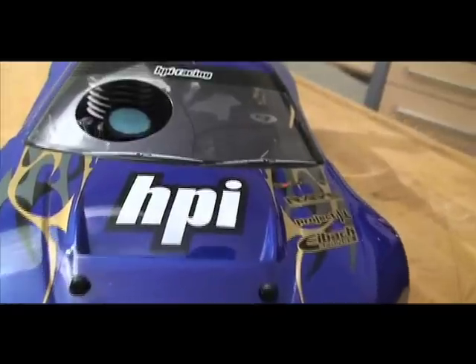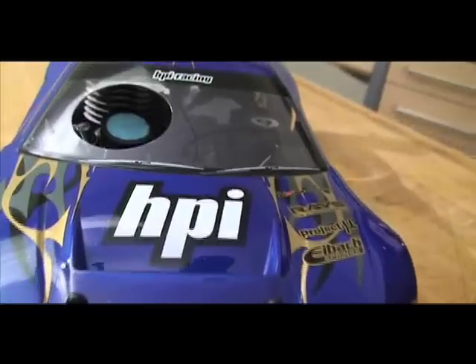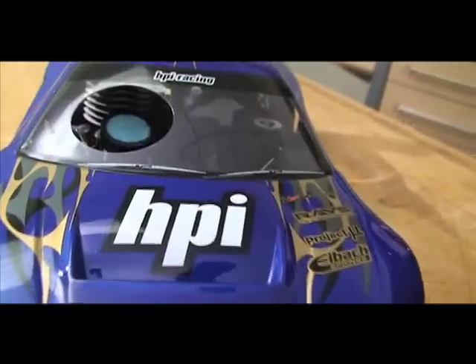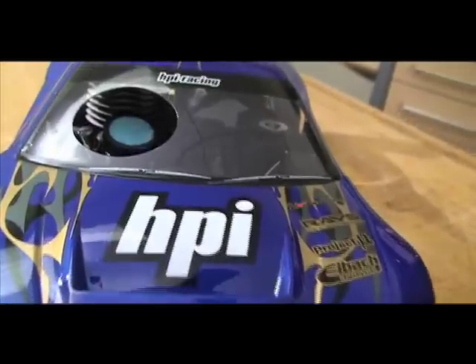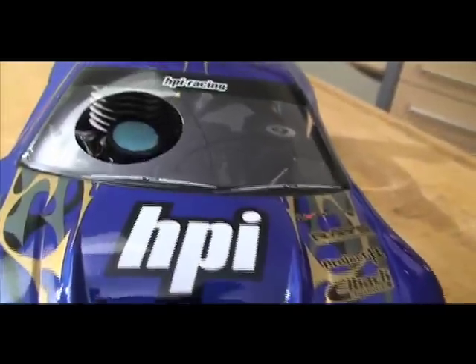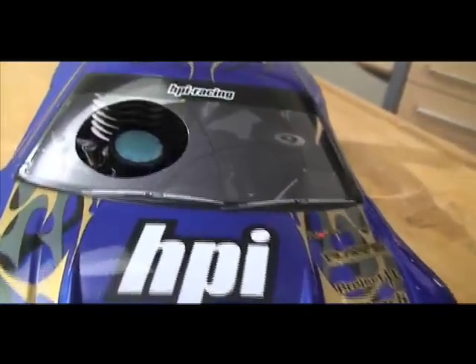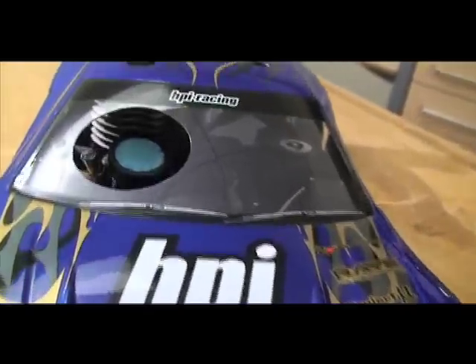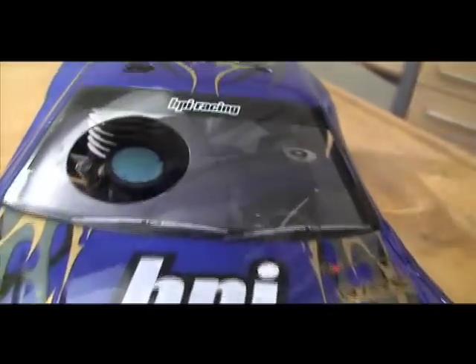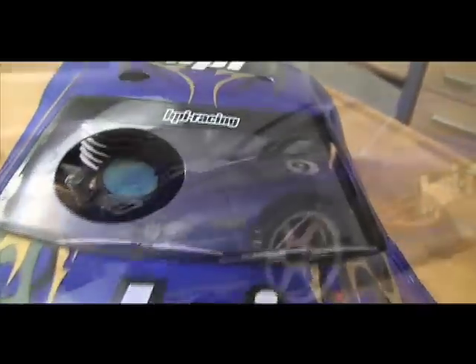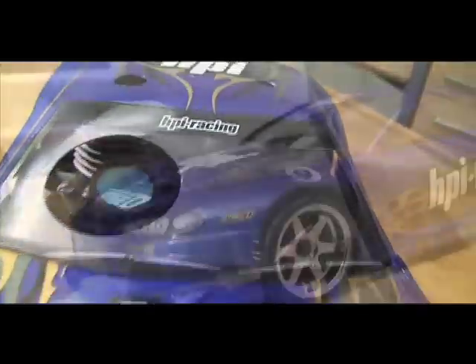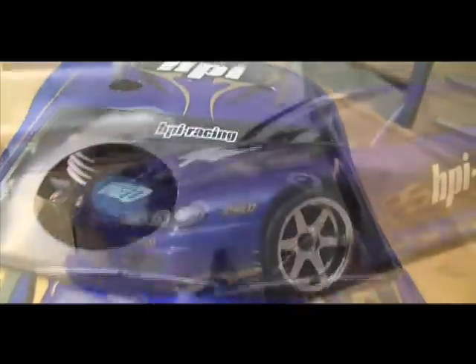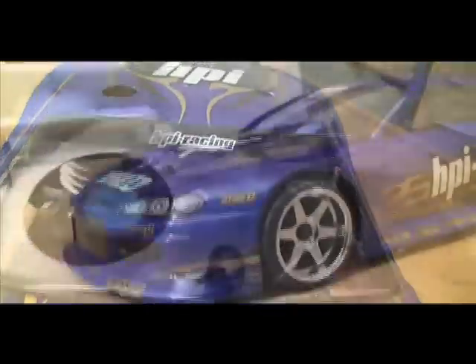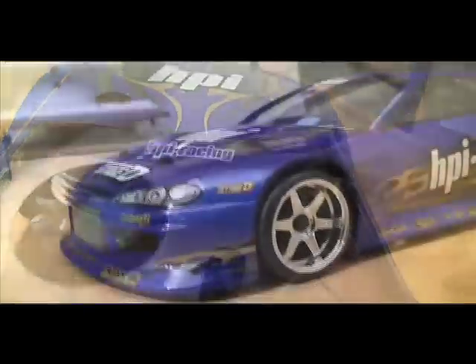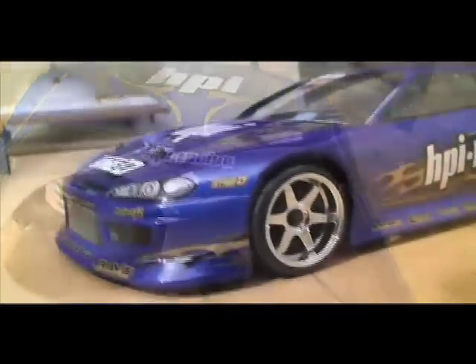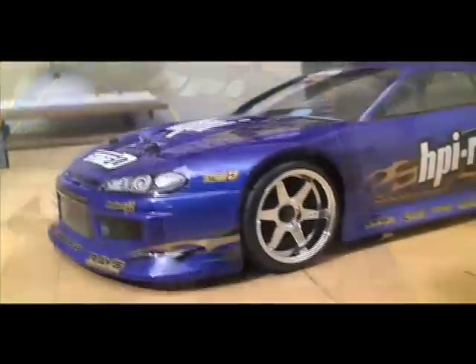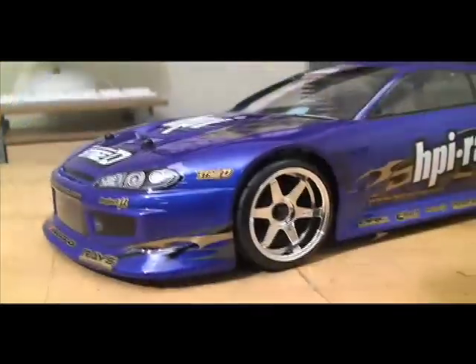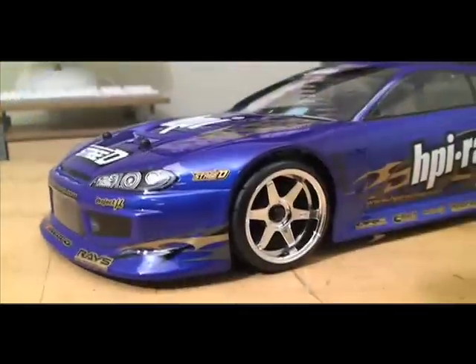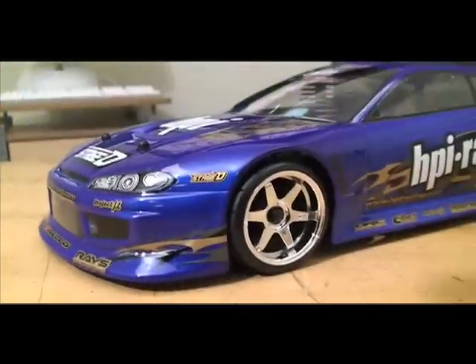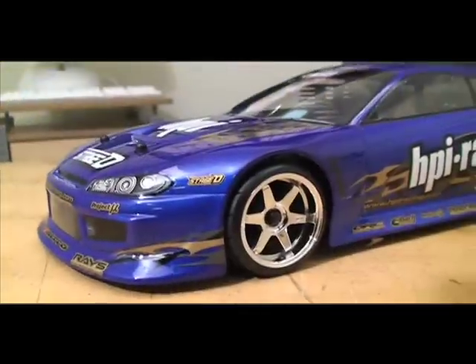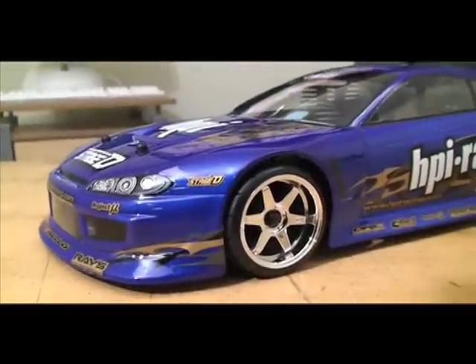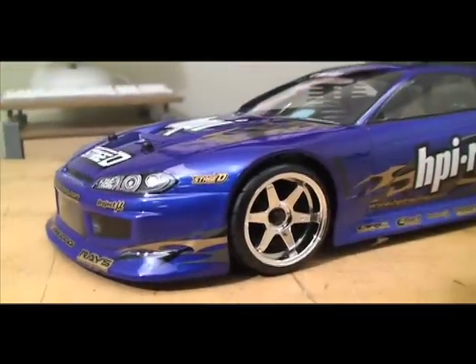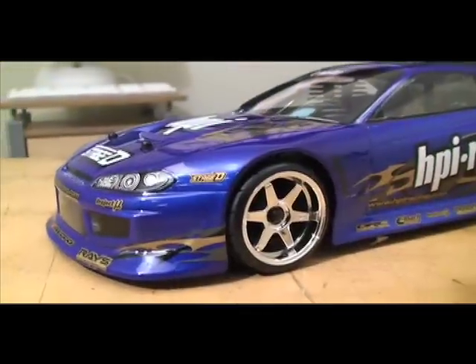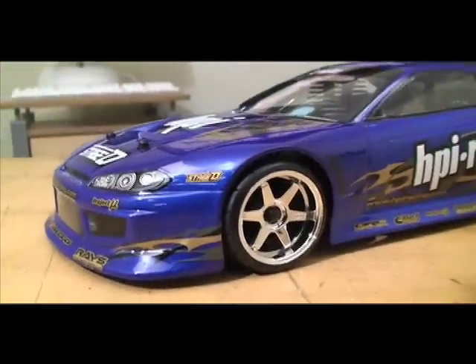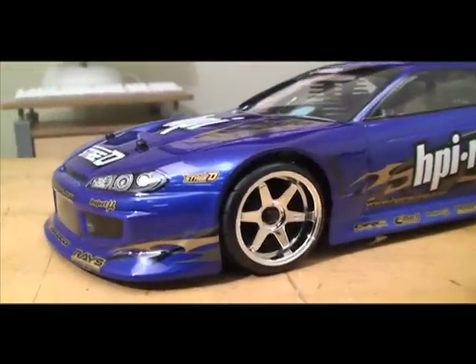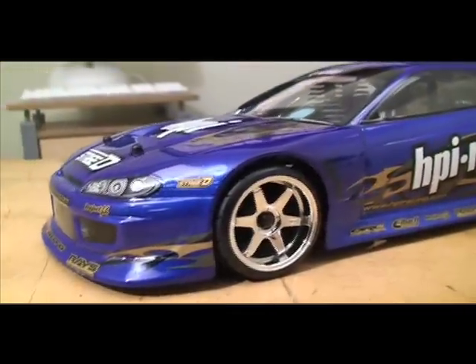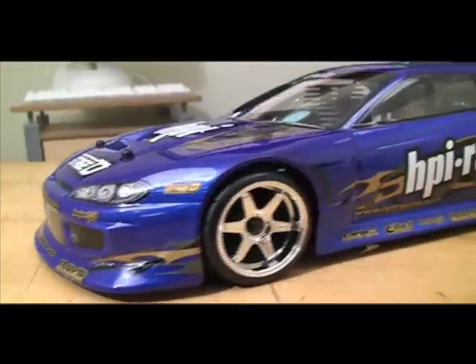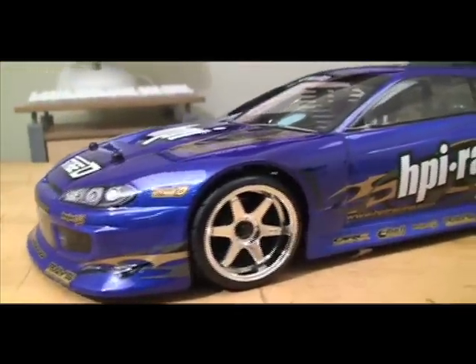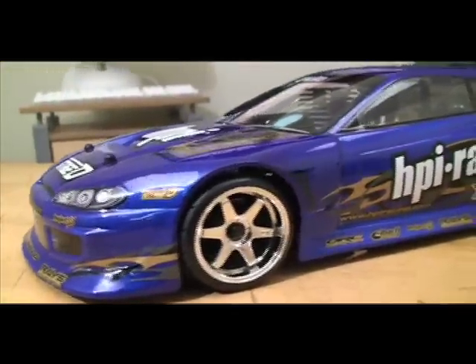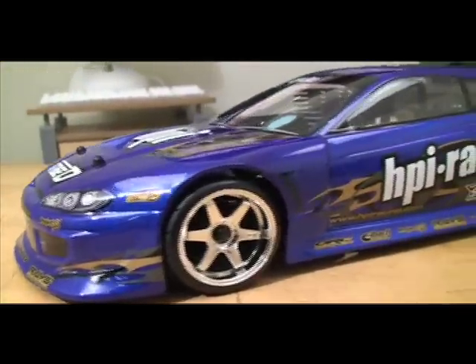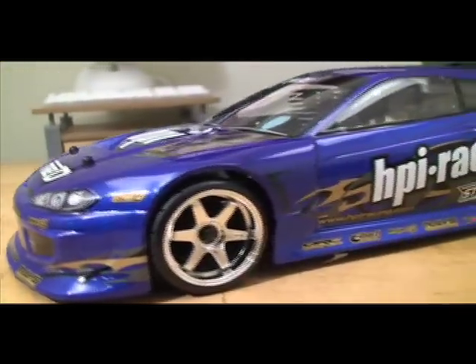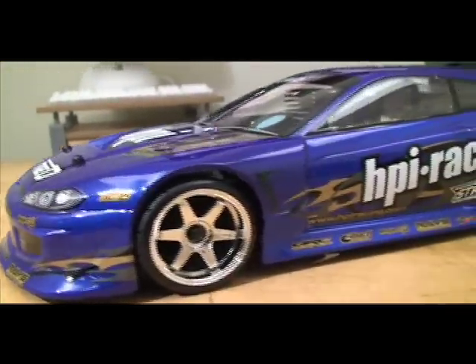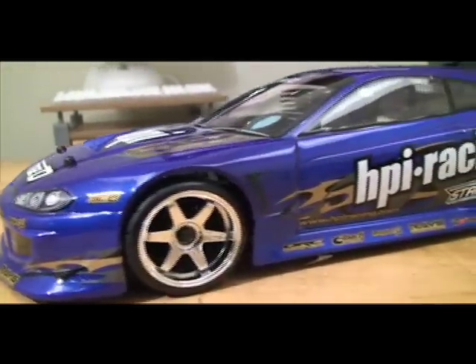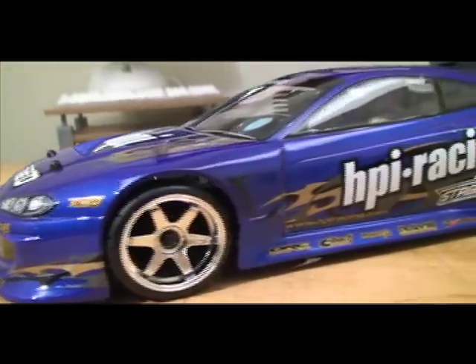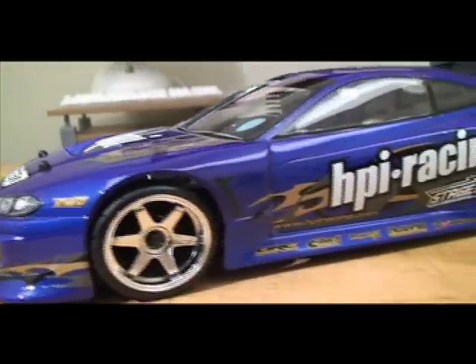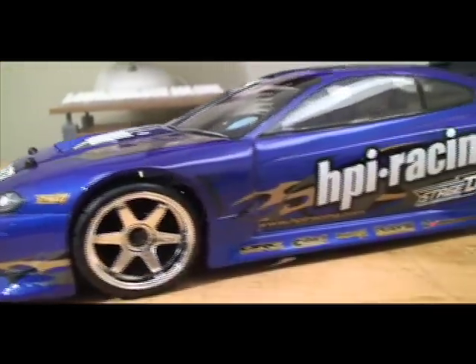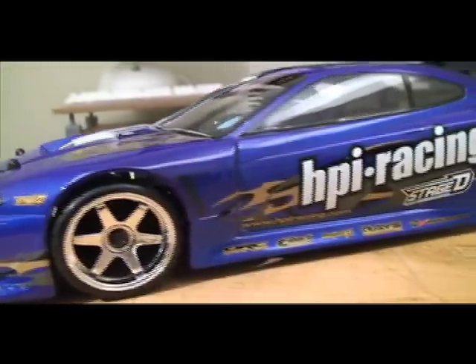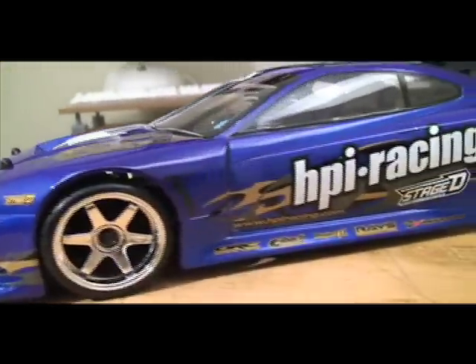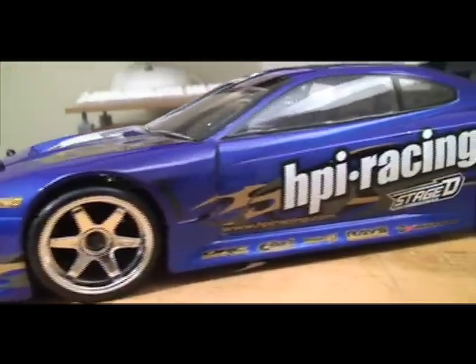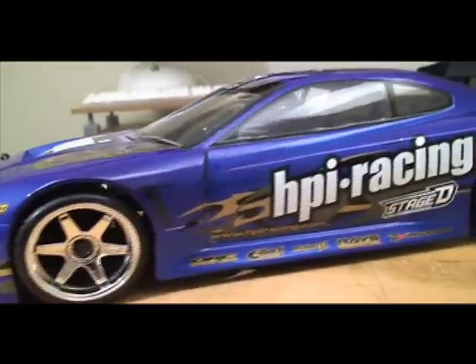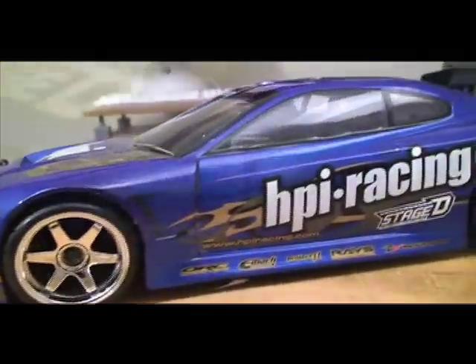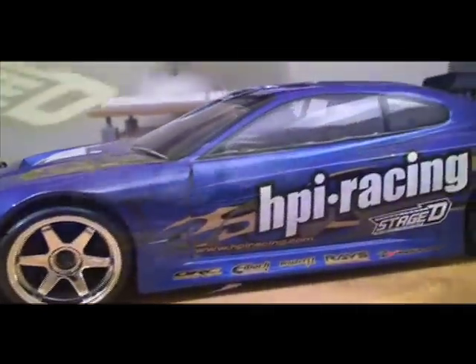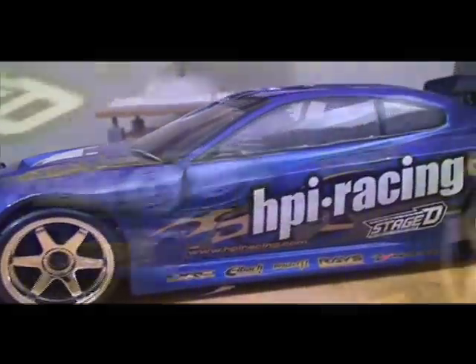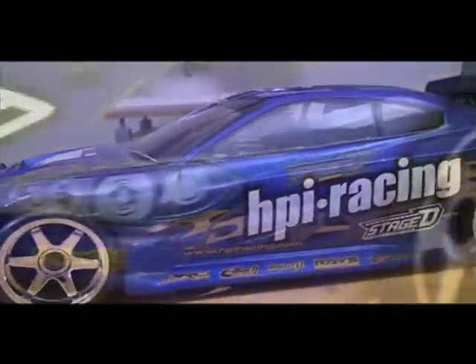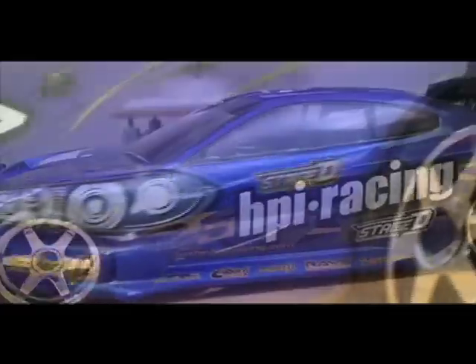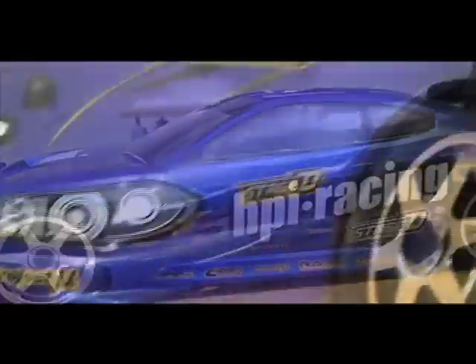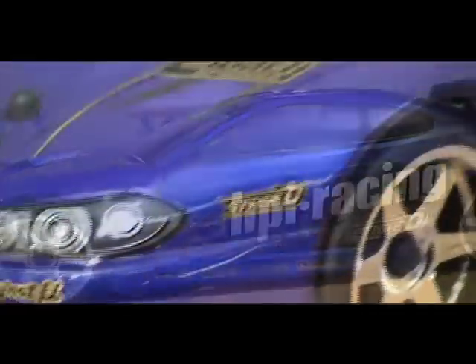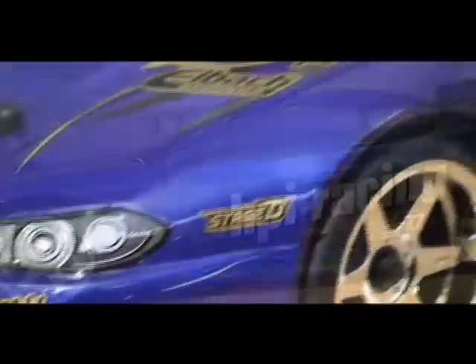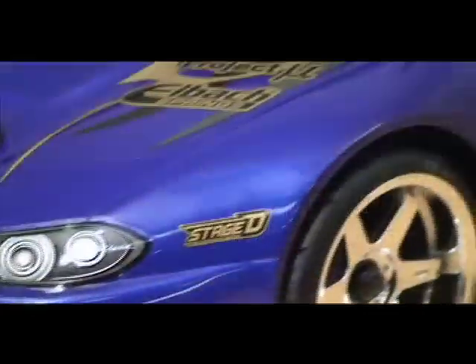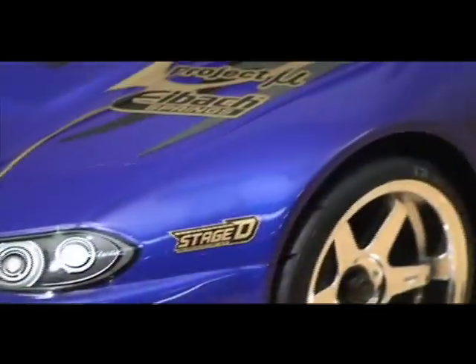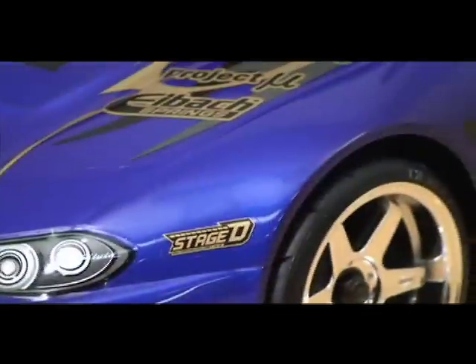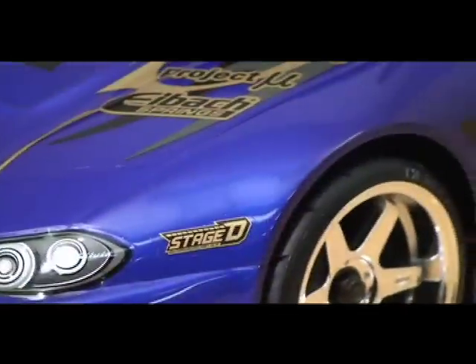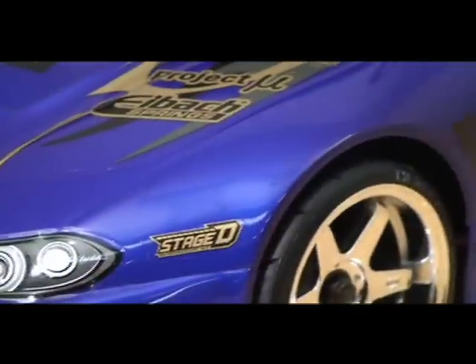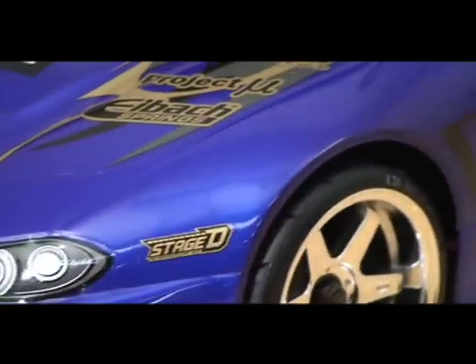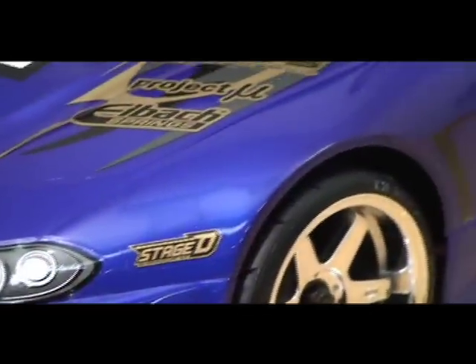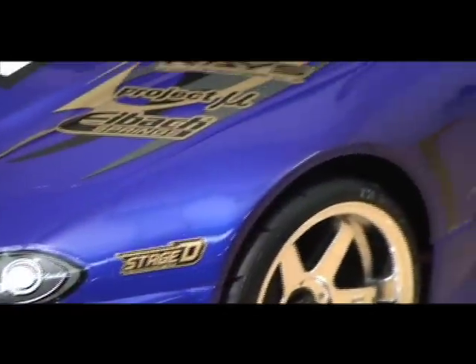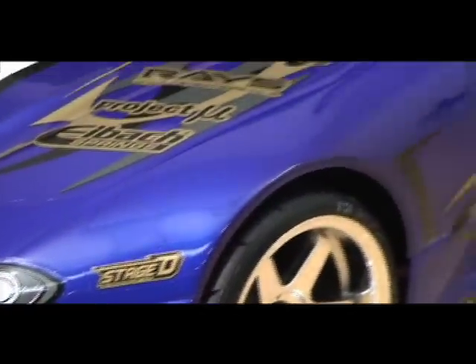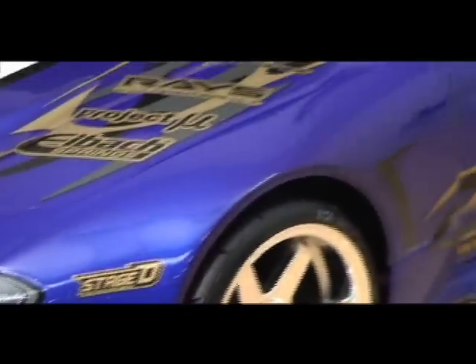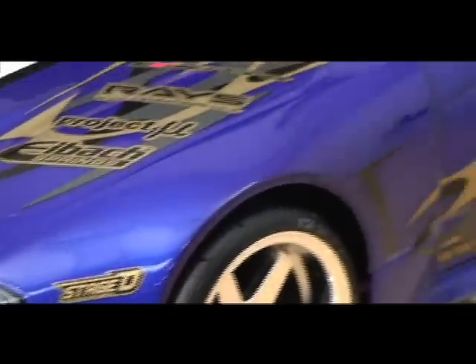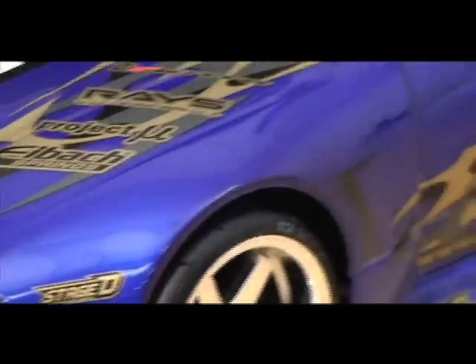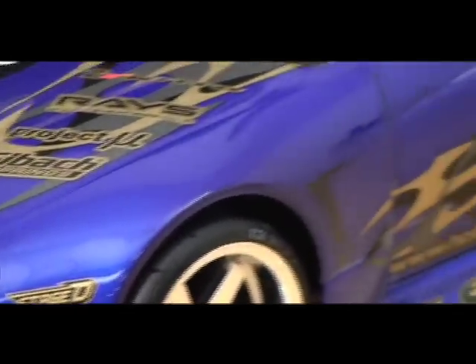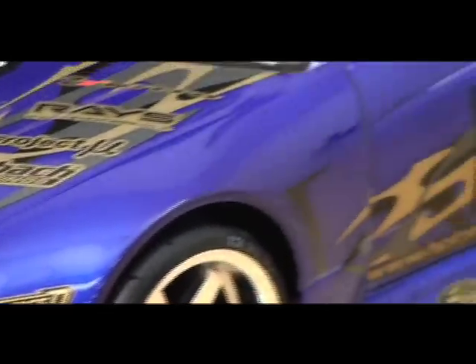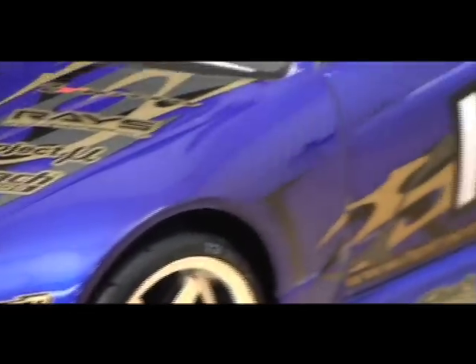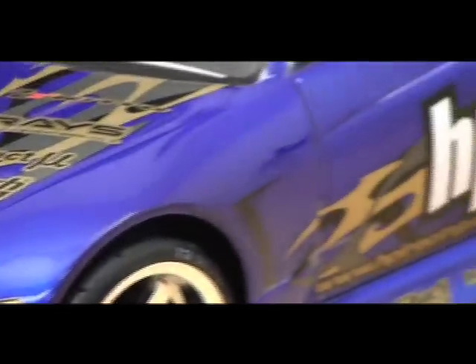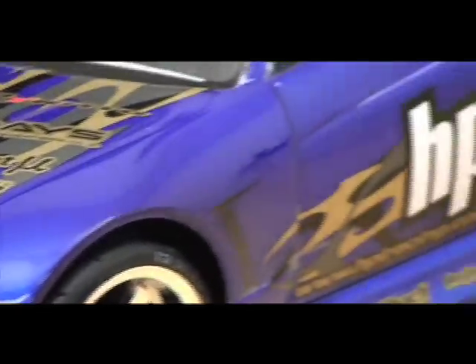This car is available with two bodies to choose from: the Nissan Silvia that you see here, and there's also a Toyota shell that you can pick.